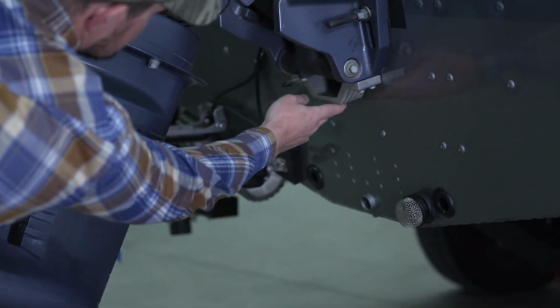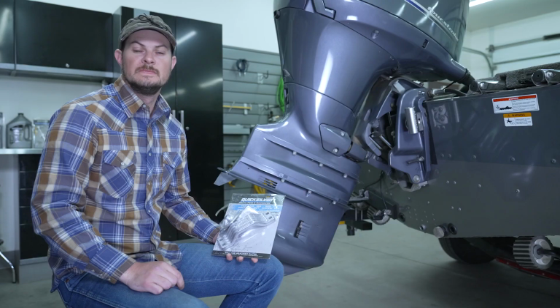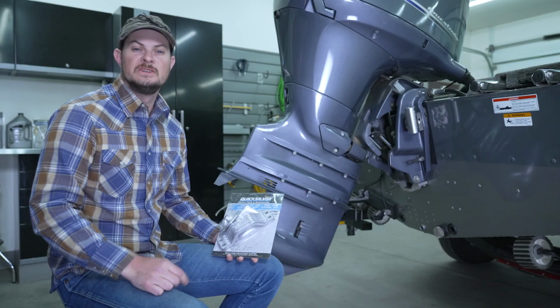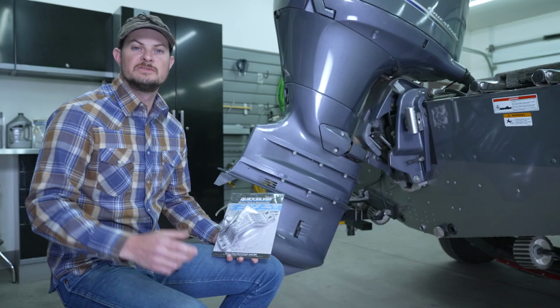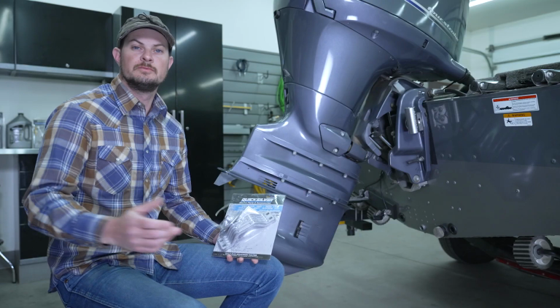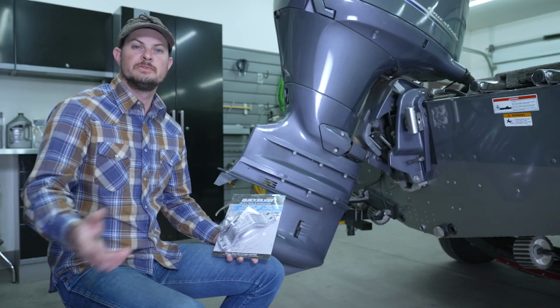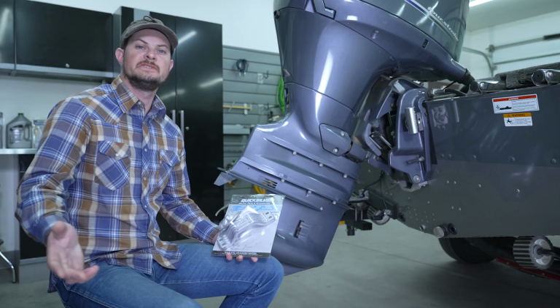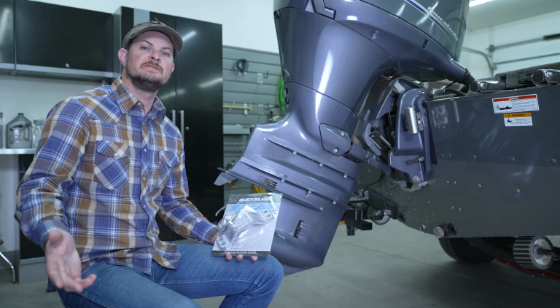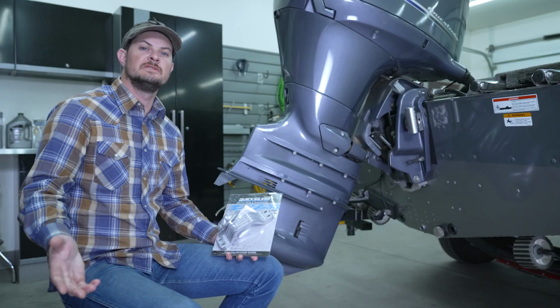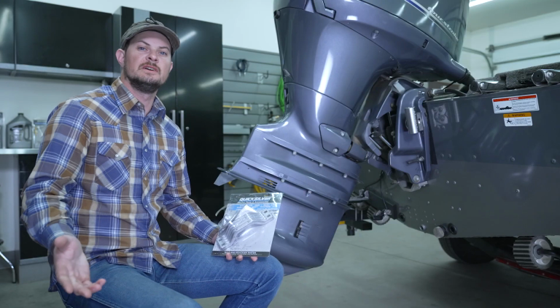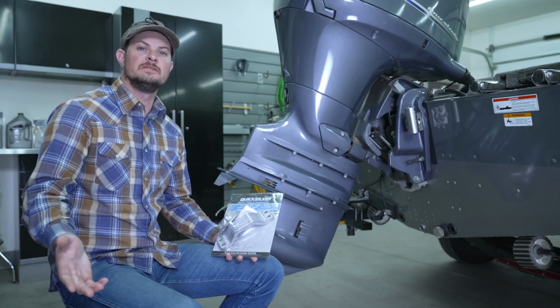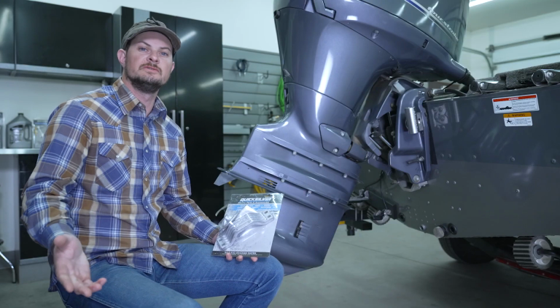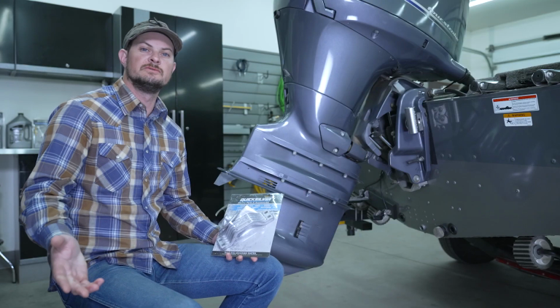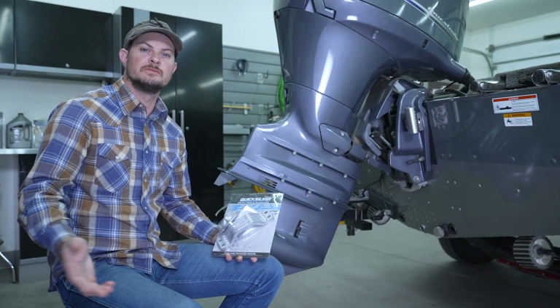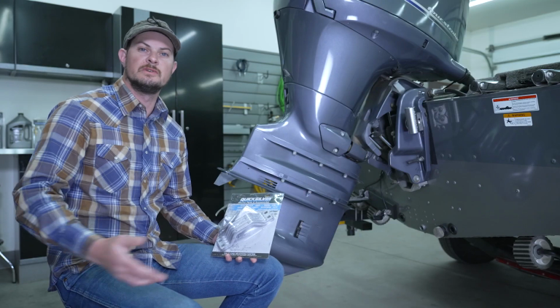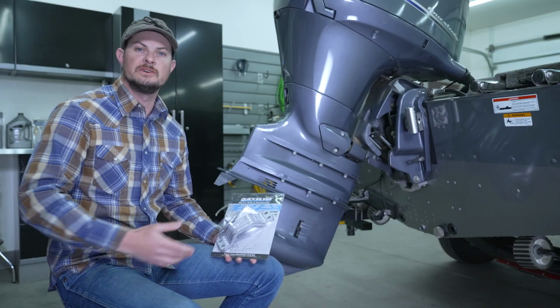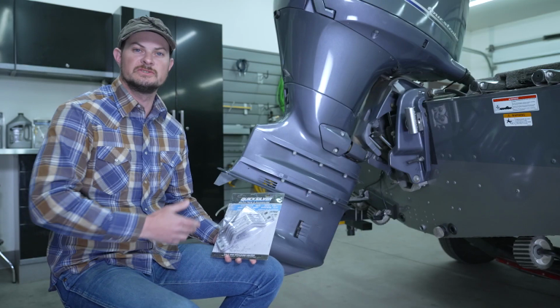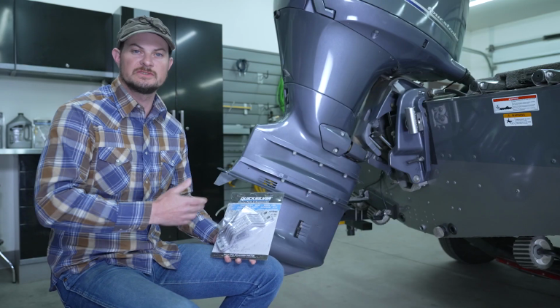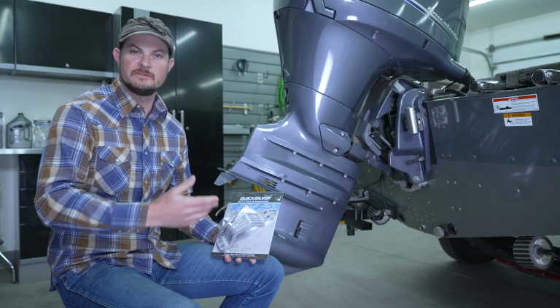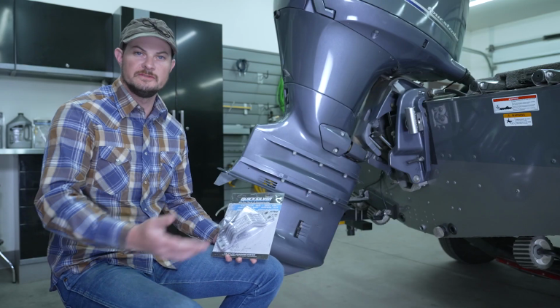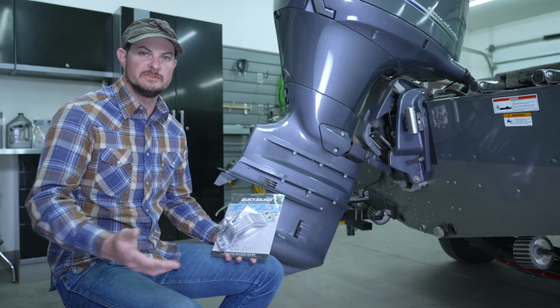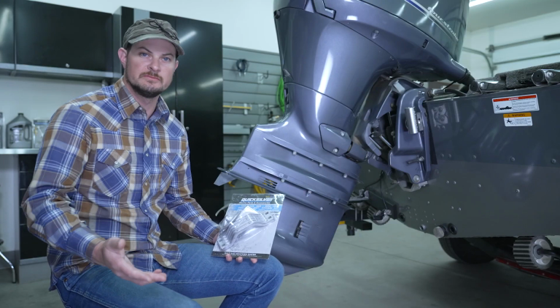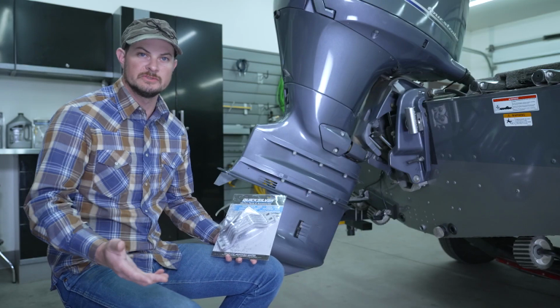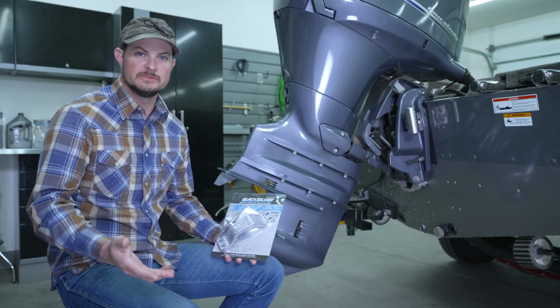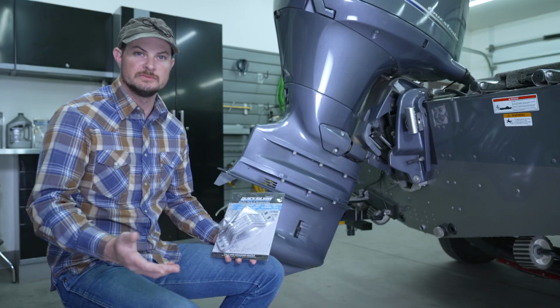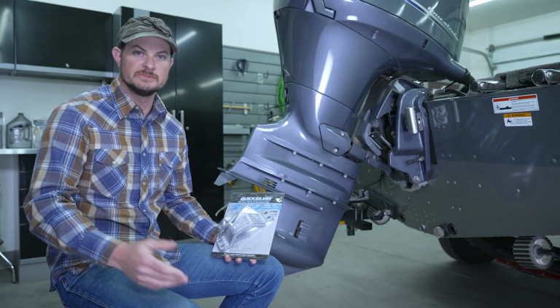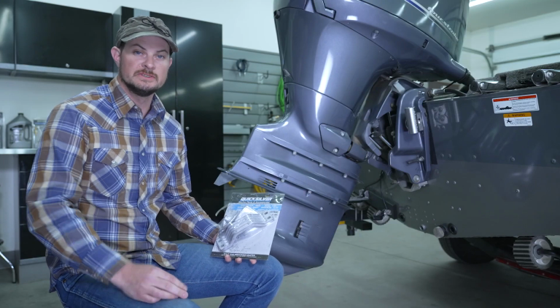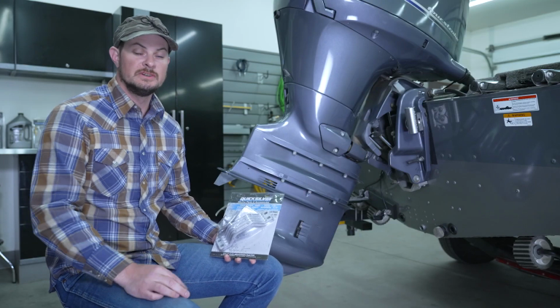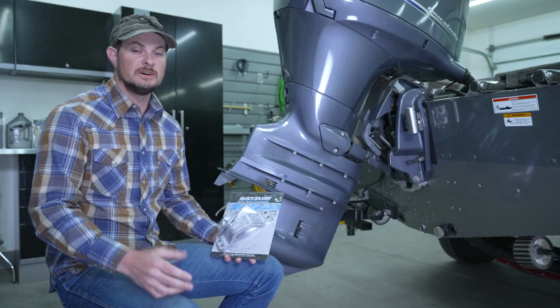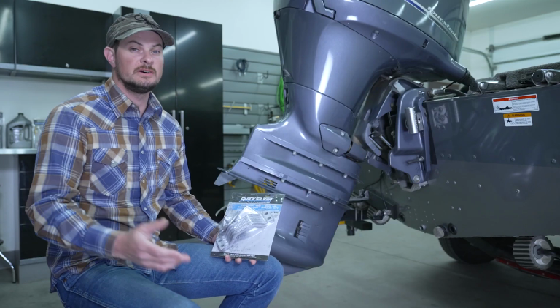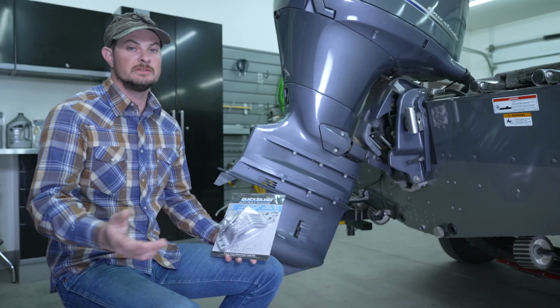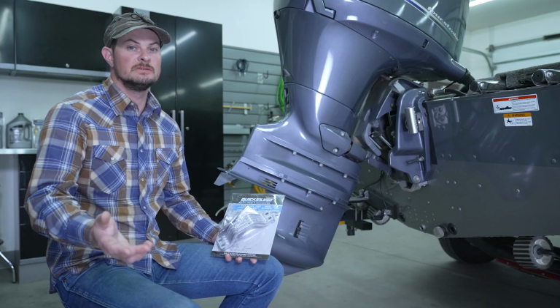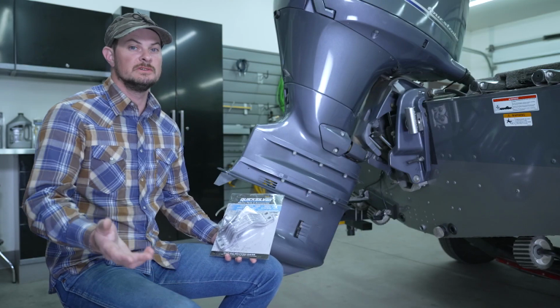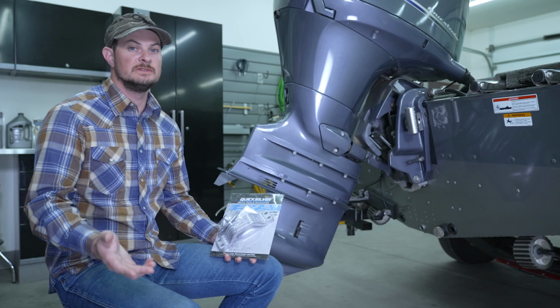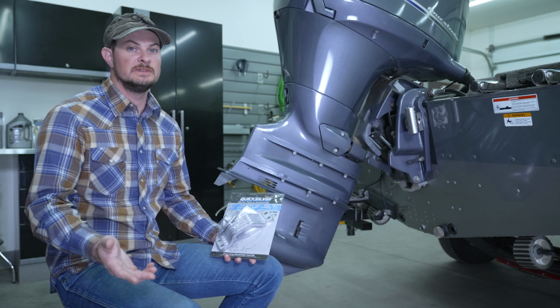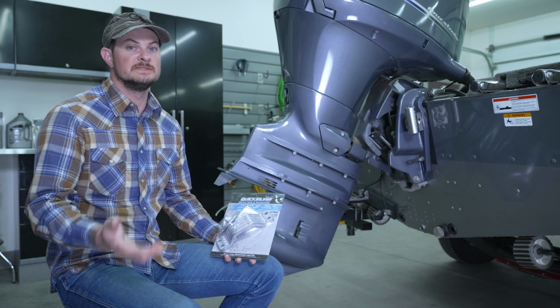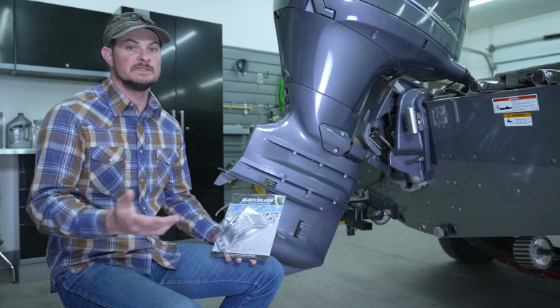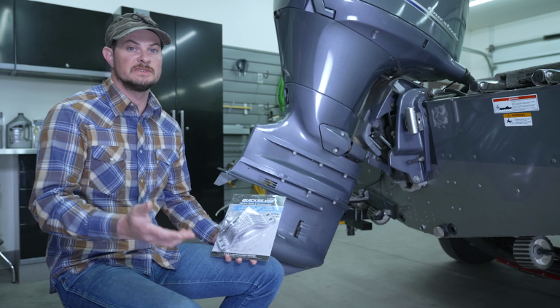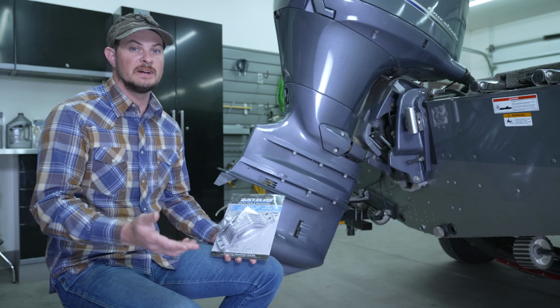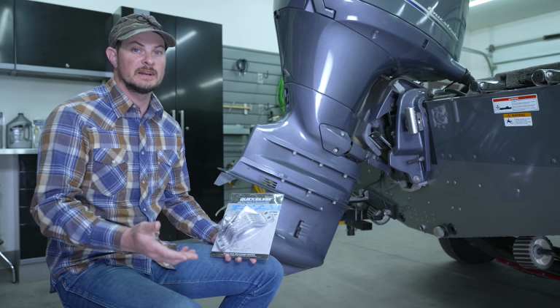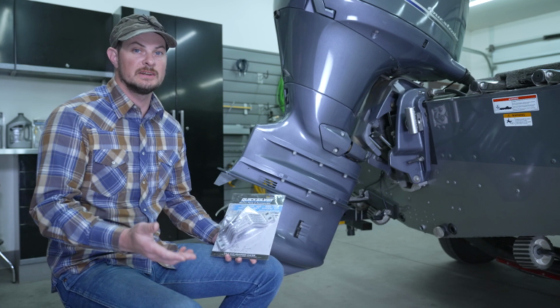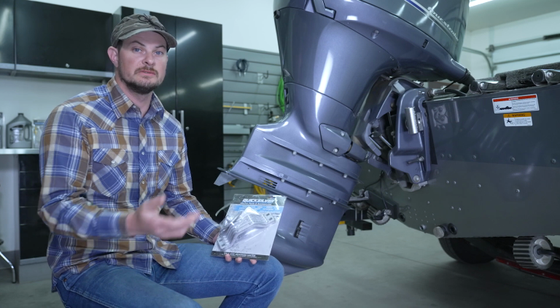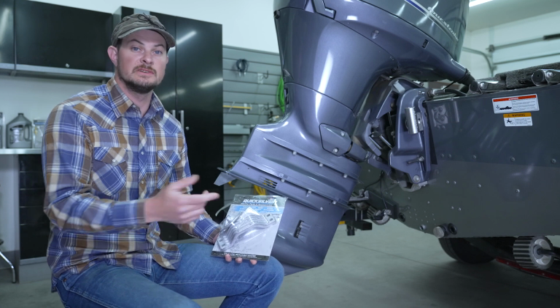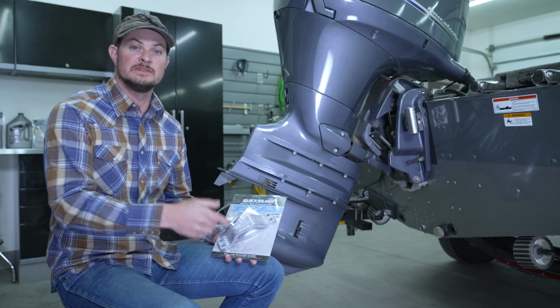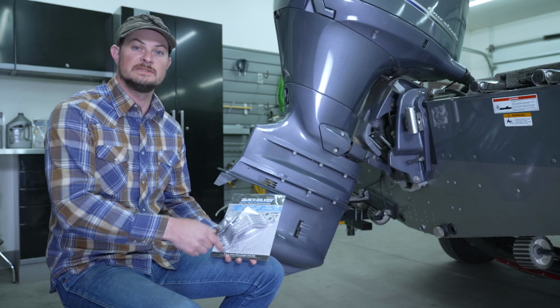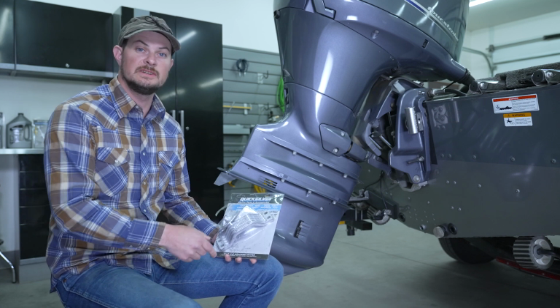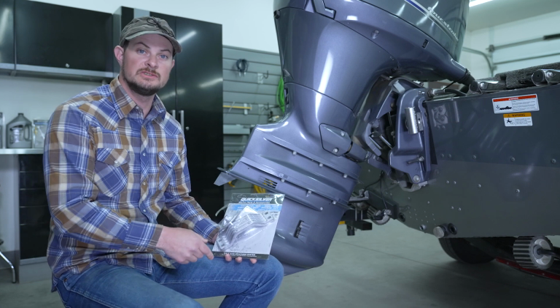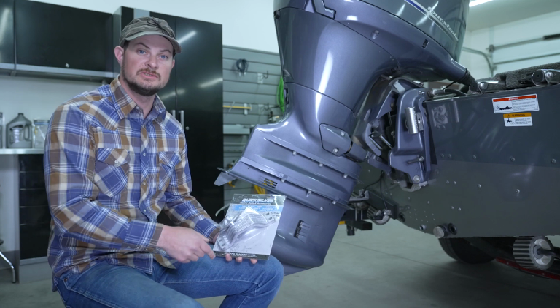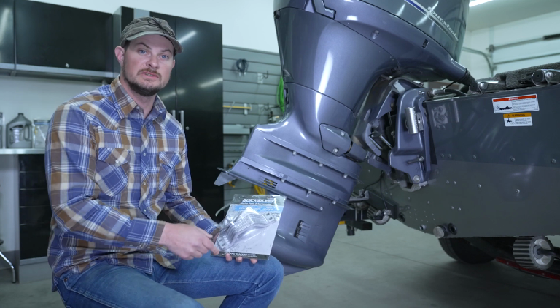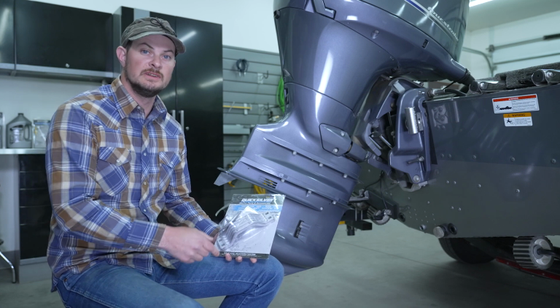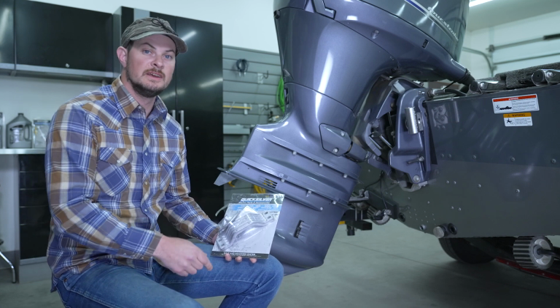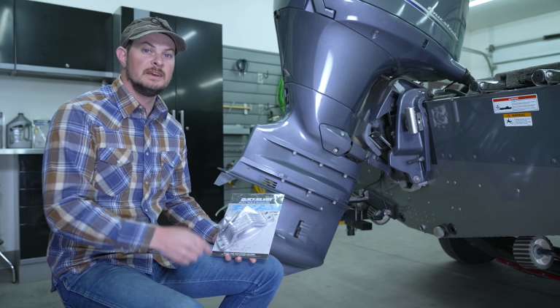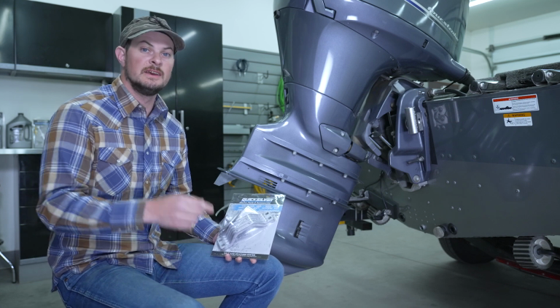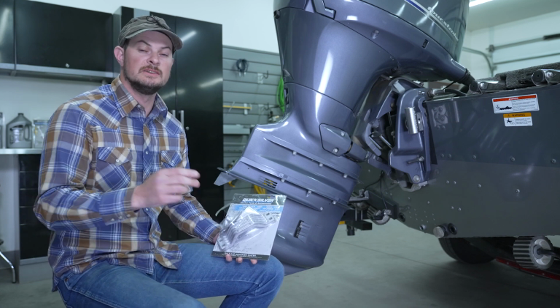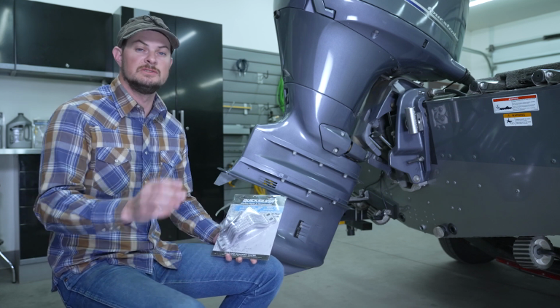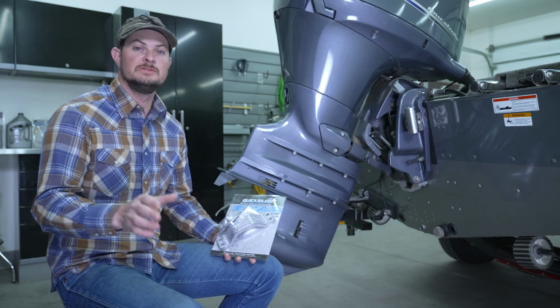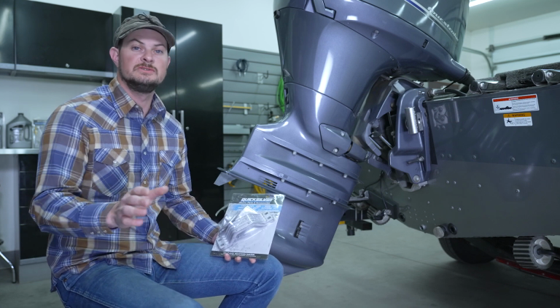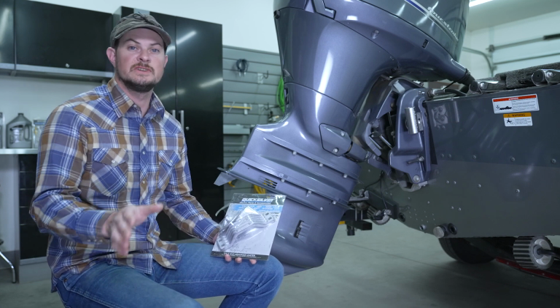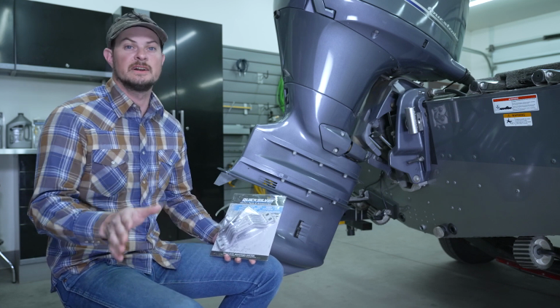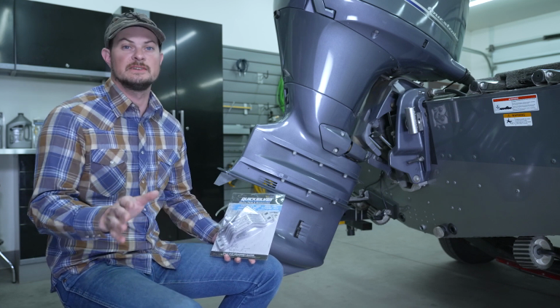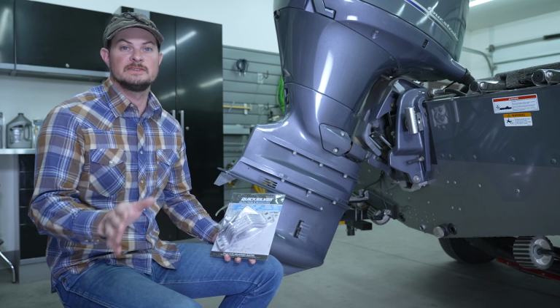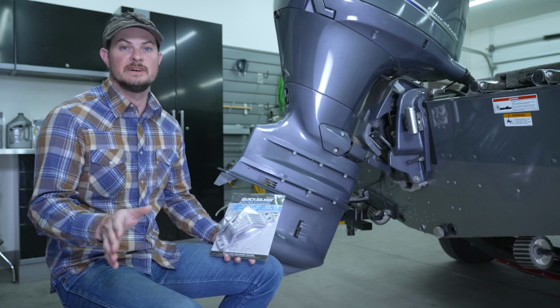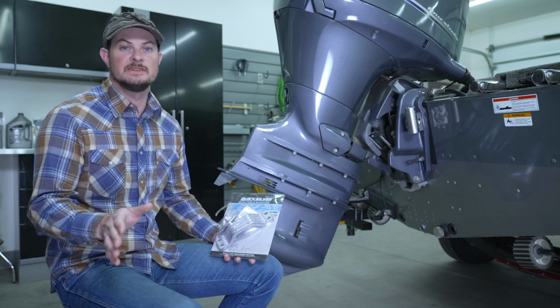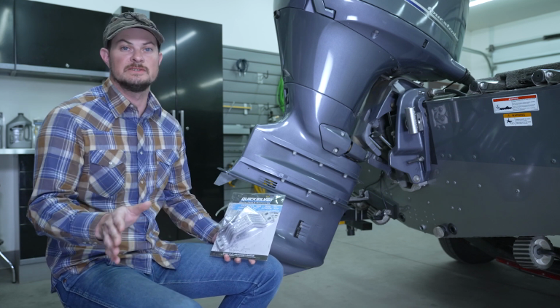Replacing your anodes requires just a few simple tools. All you really need is a socket with an extension and two socket sizes.